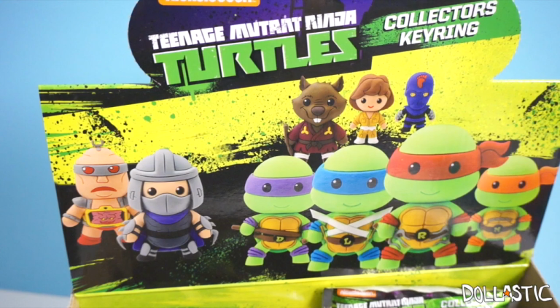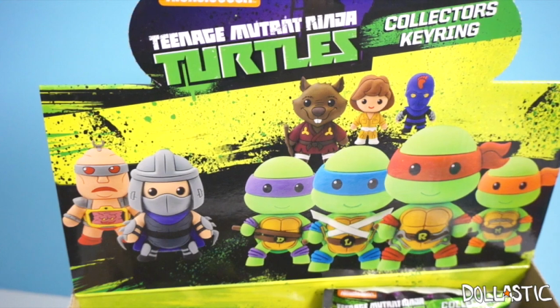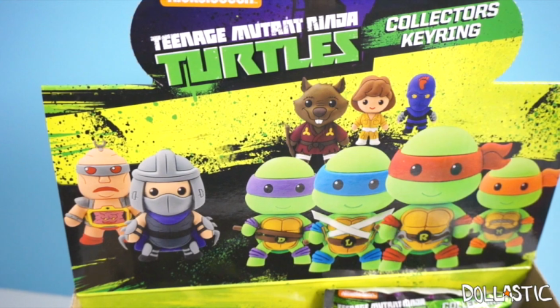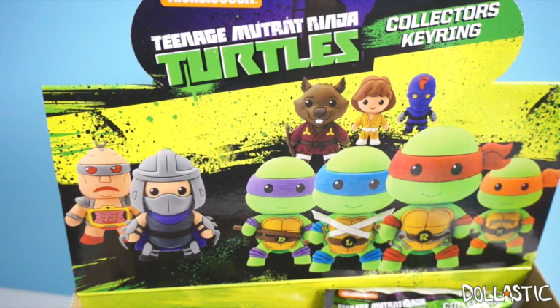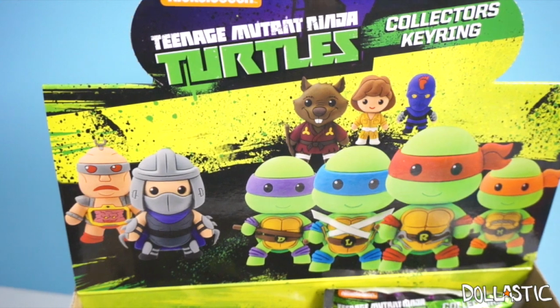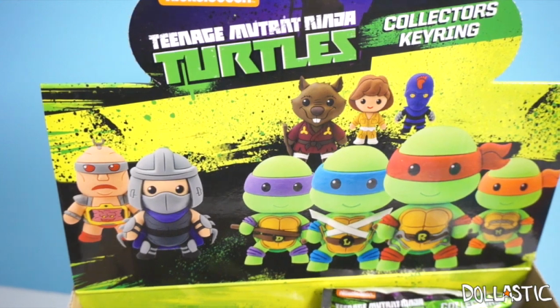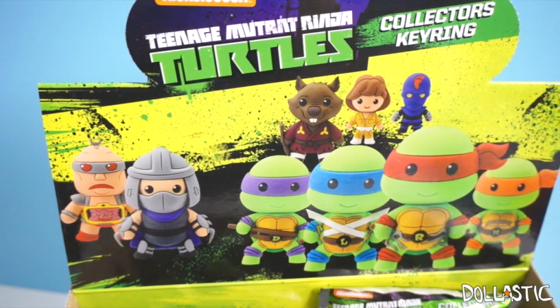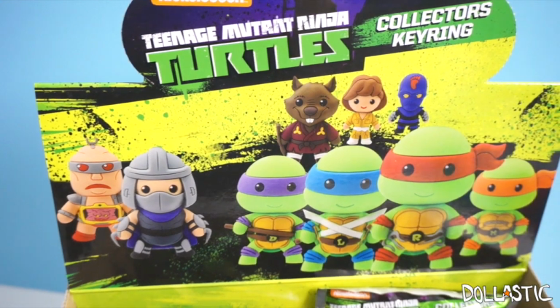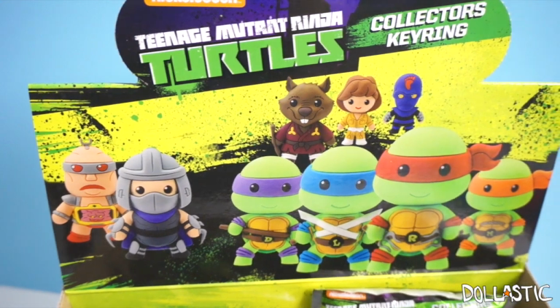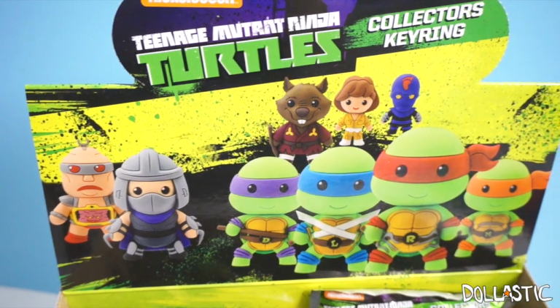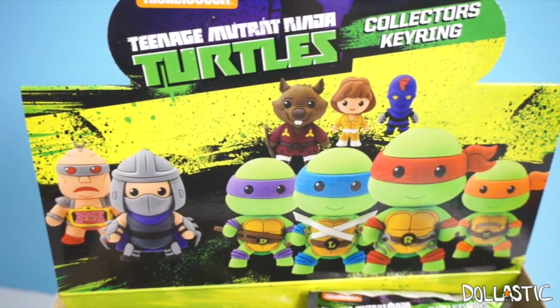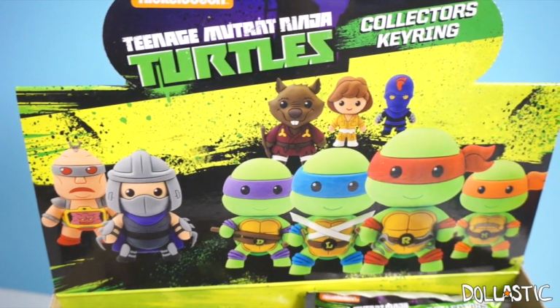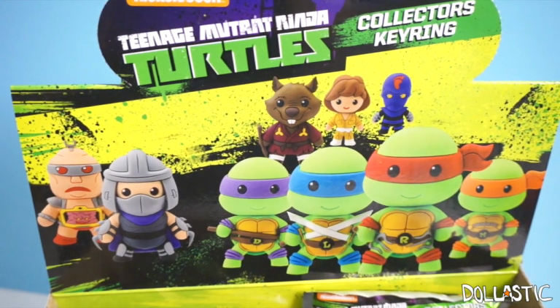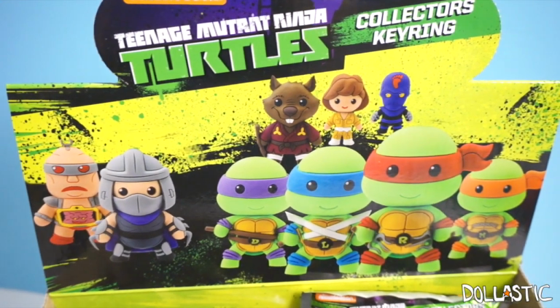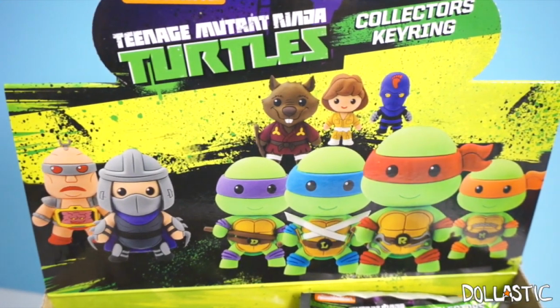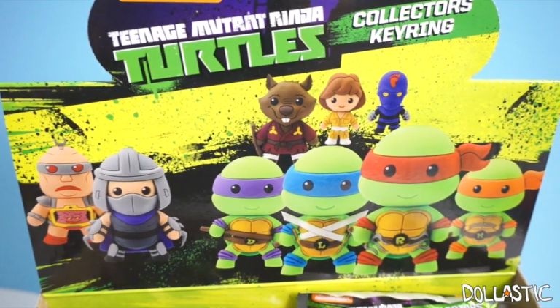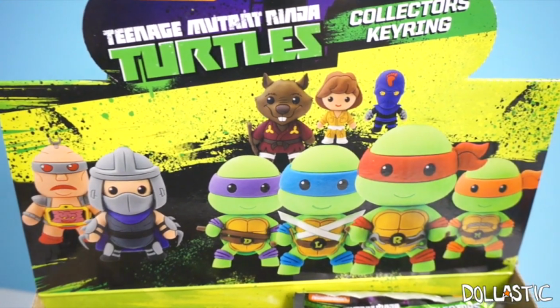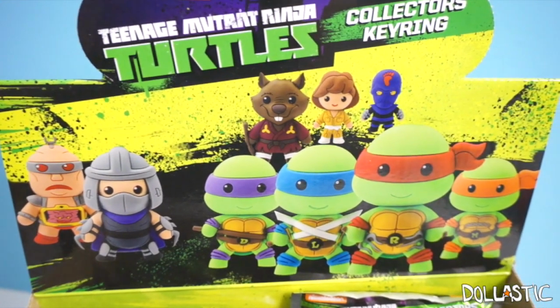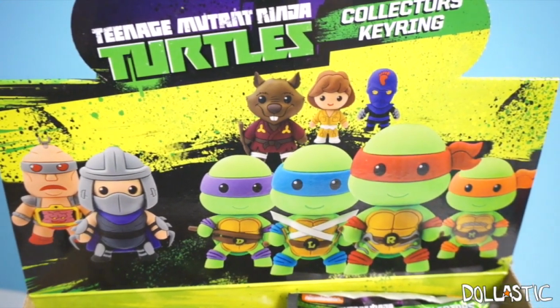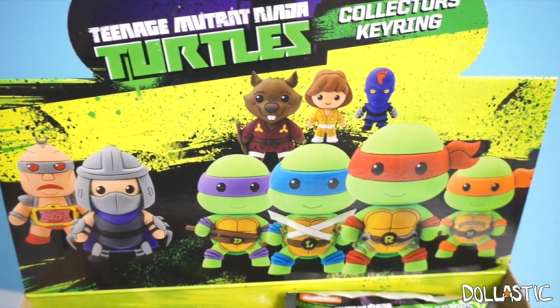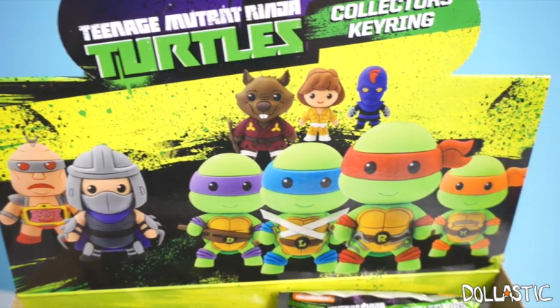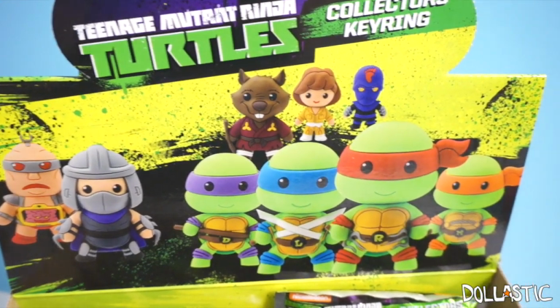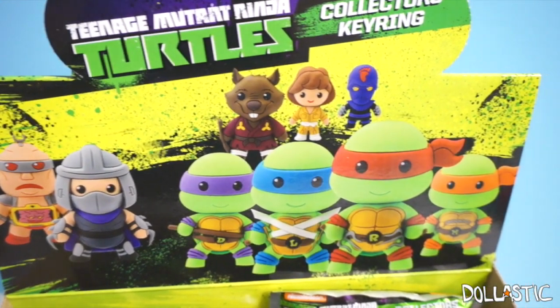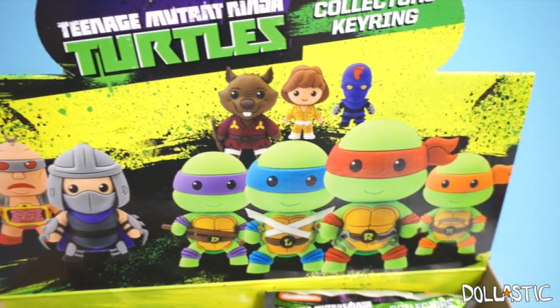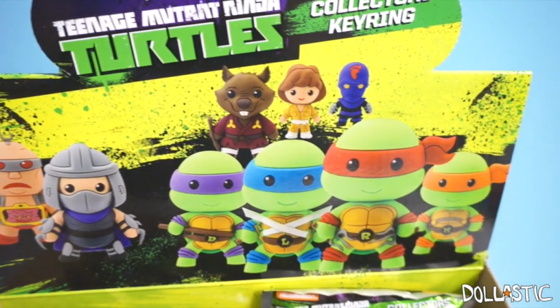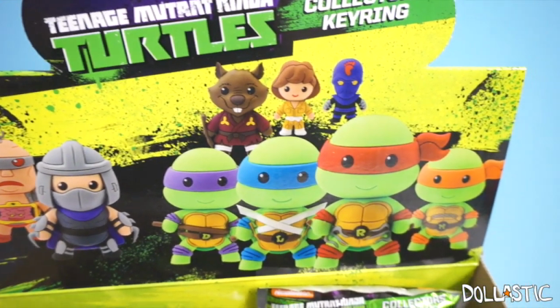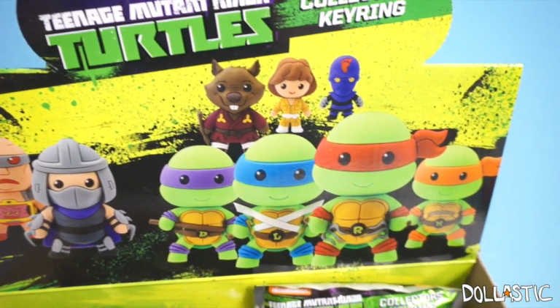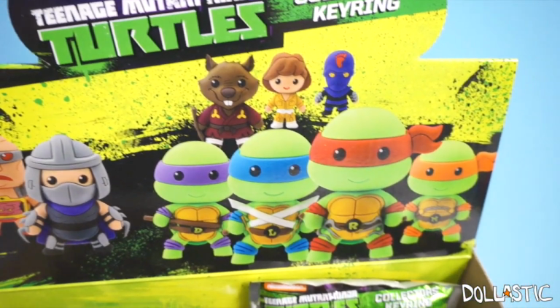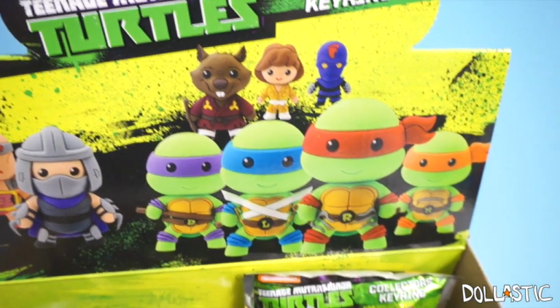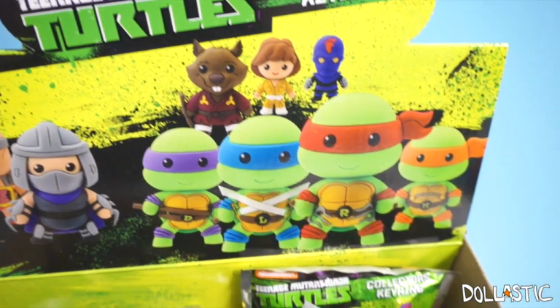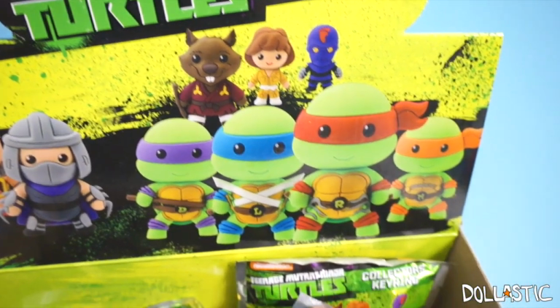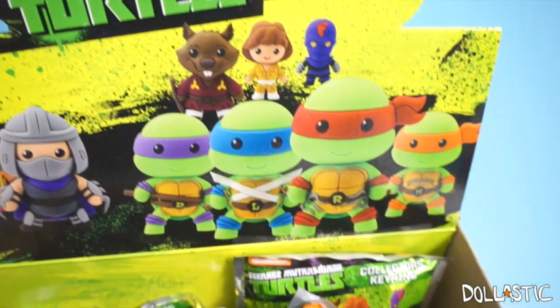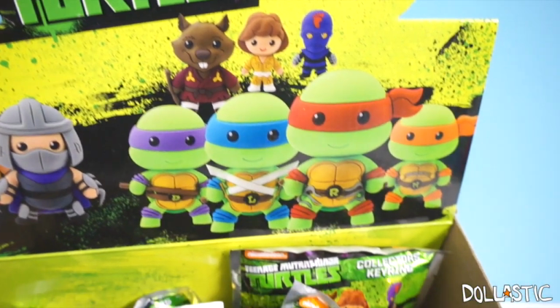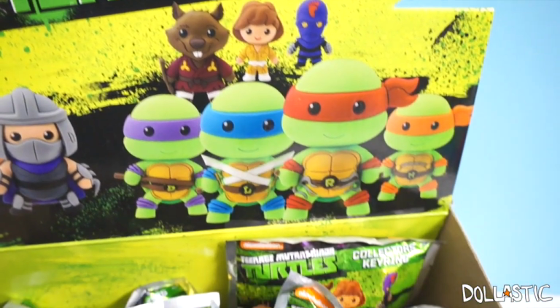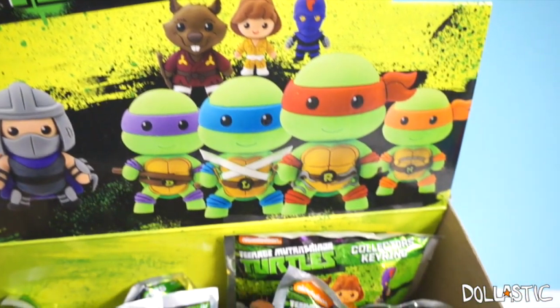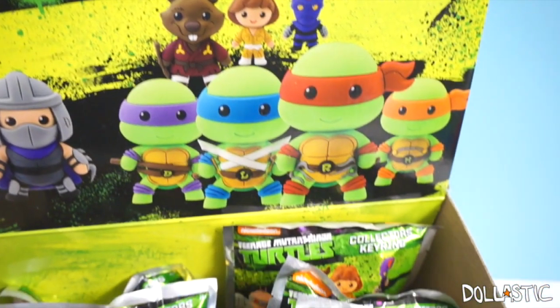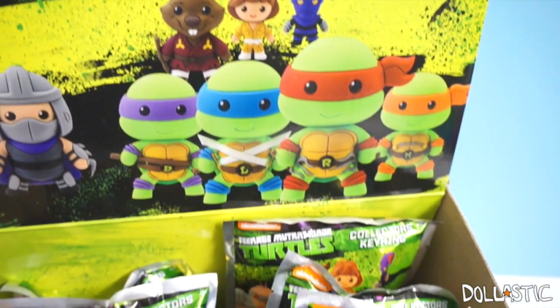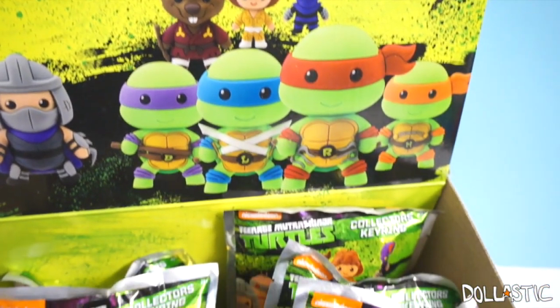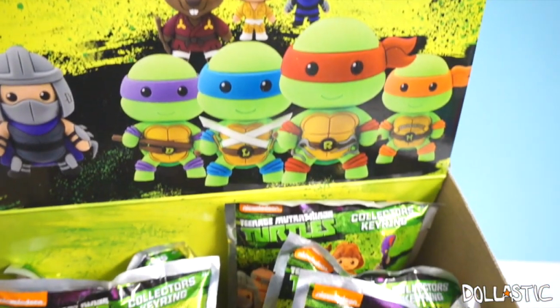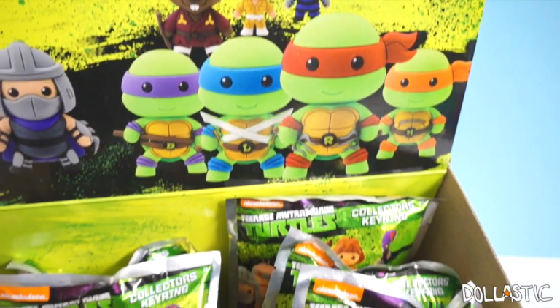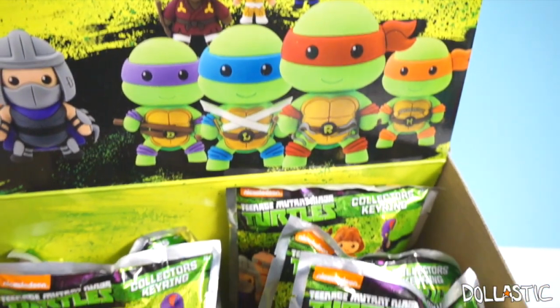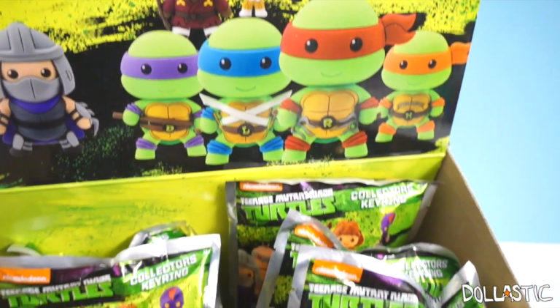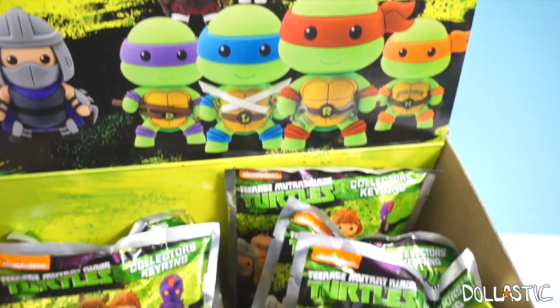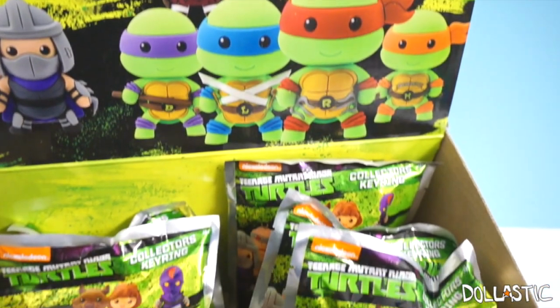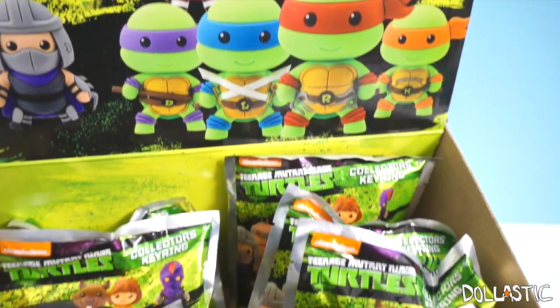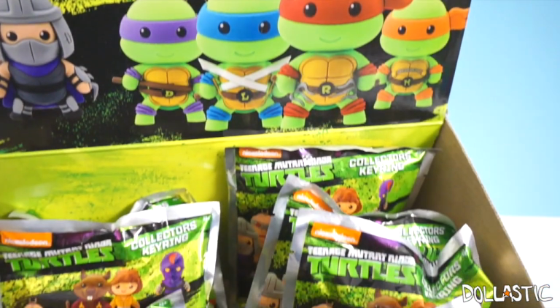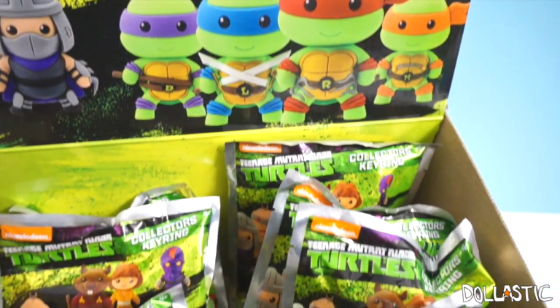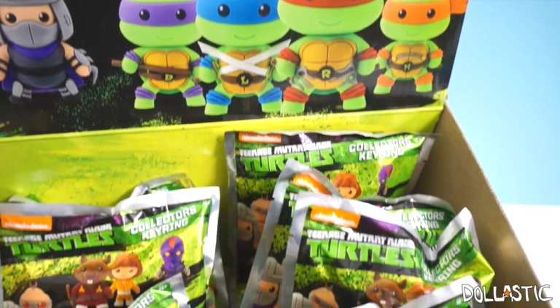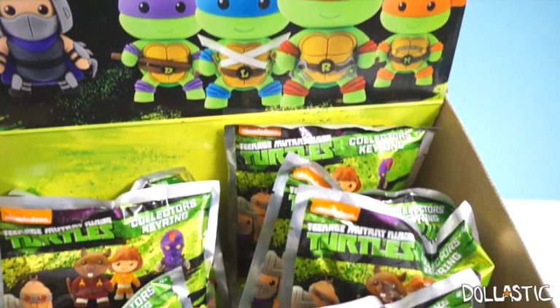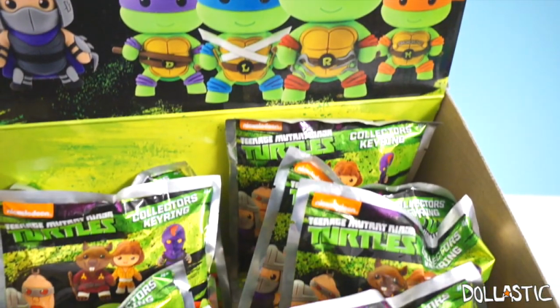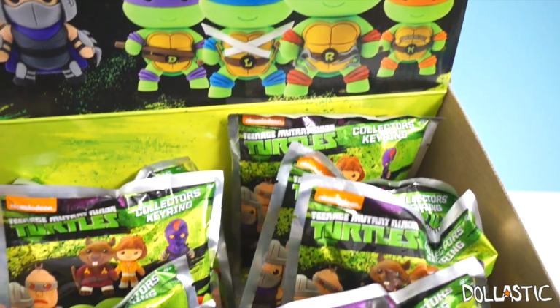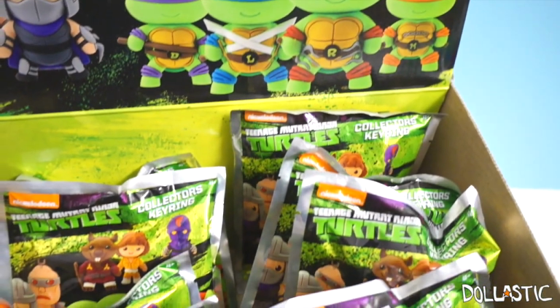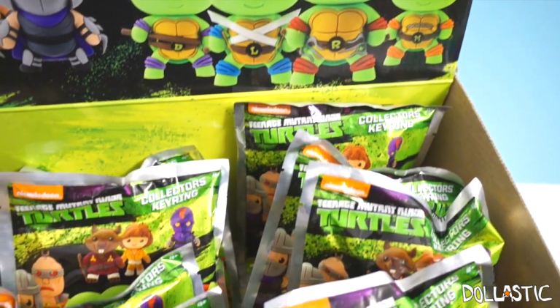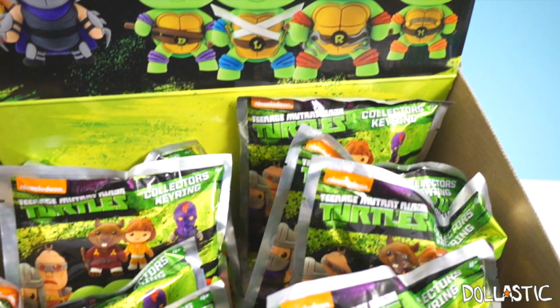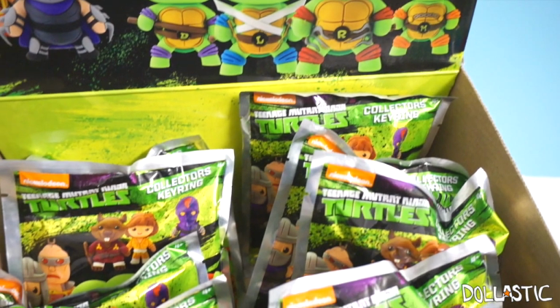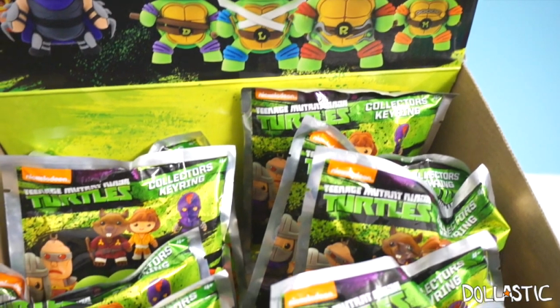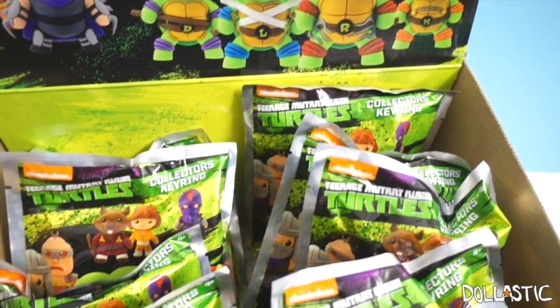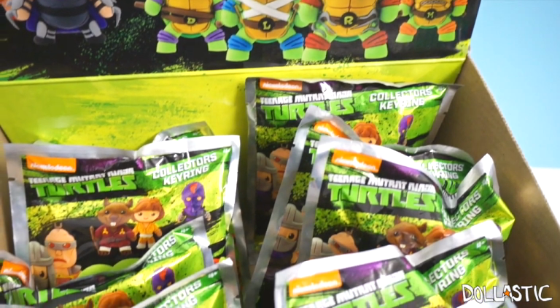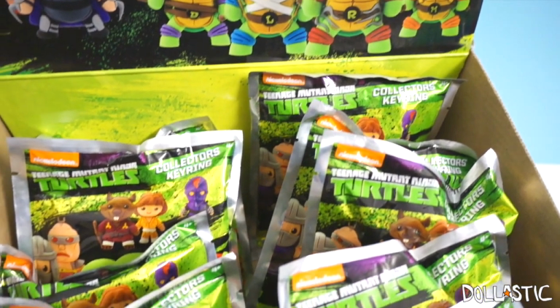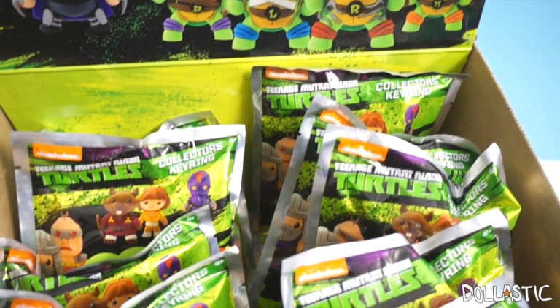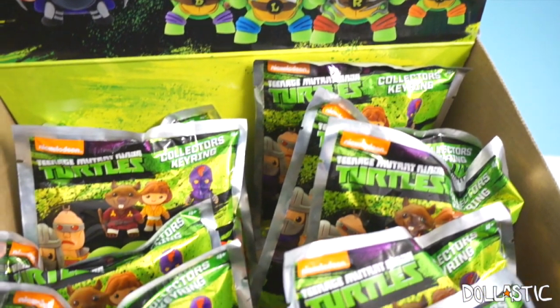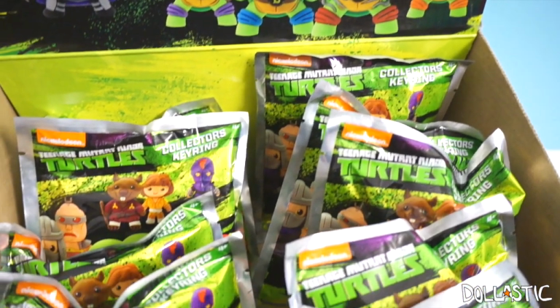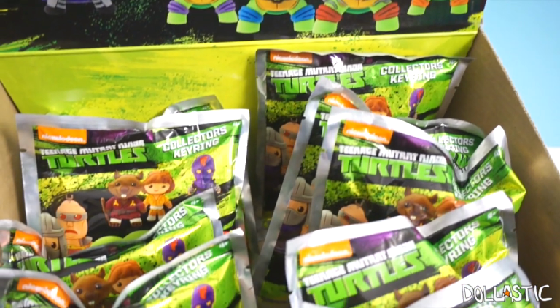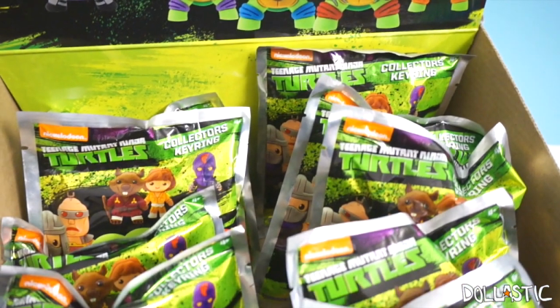Hi guys! Lasik here. So today we are going to be opening some Teenage Mutant Ninja Turtles collector's key rings.